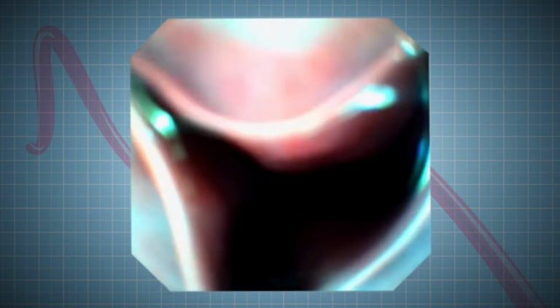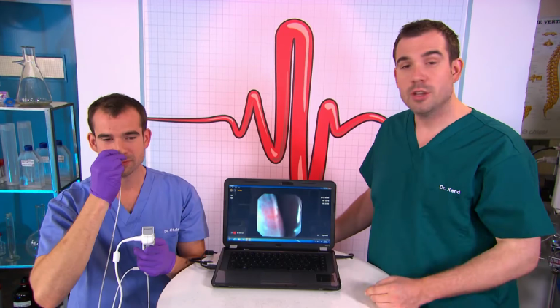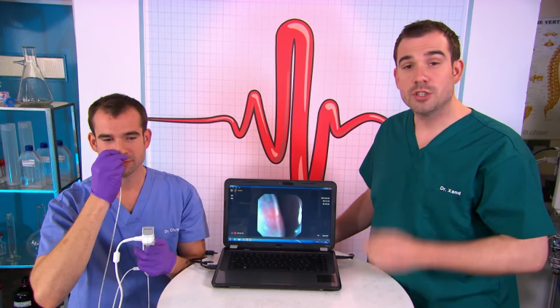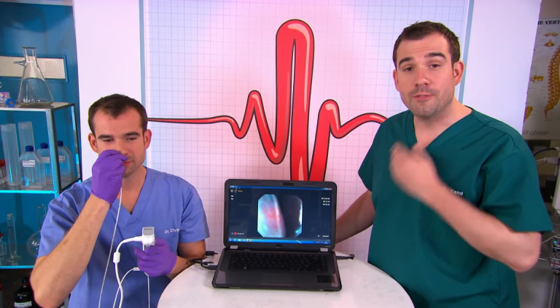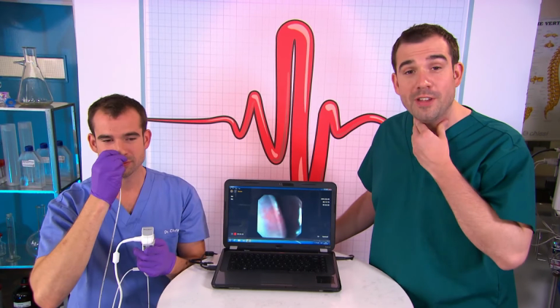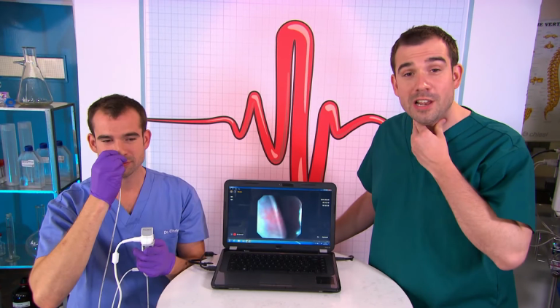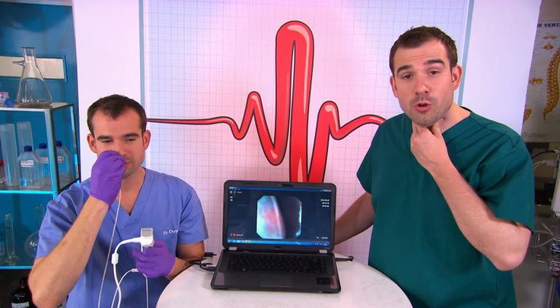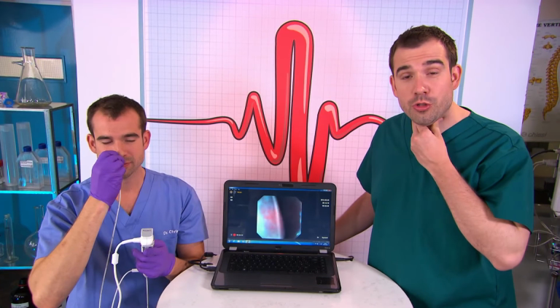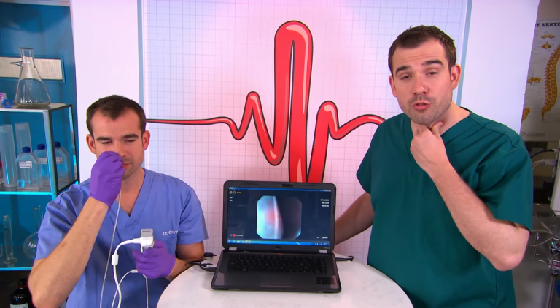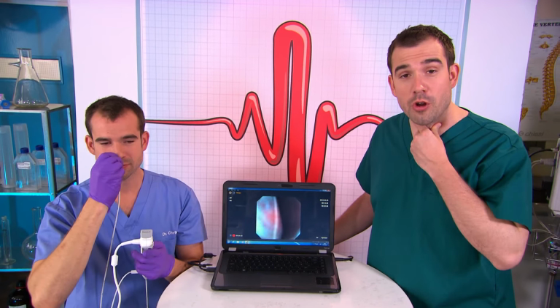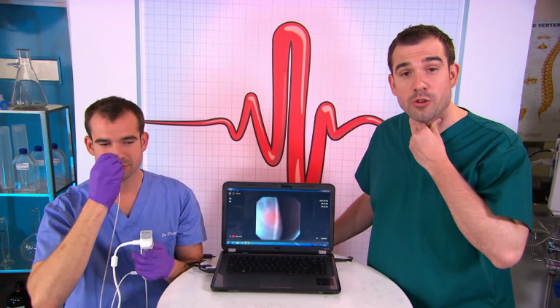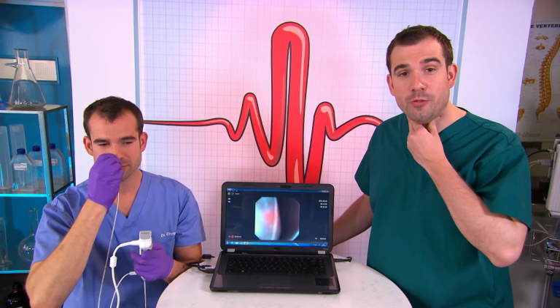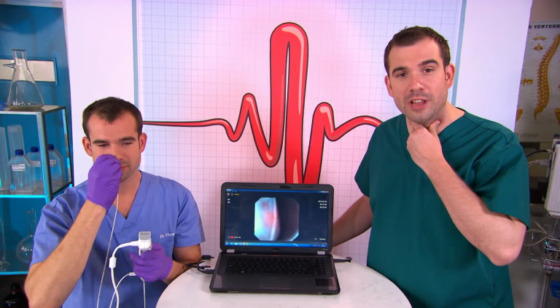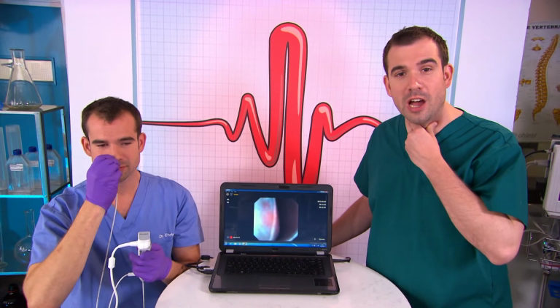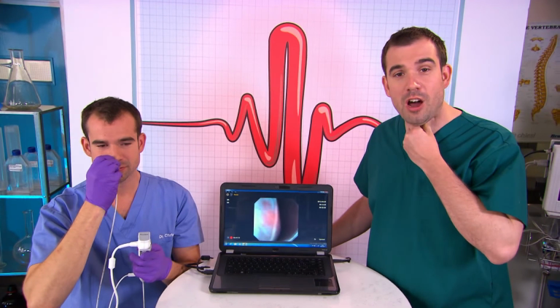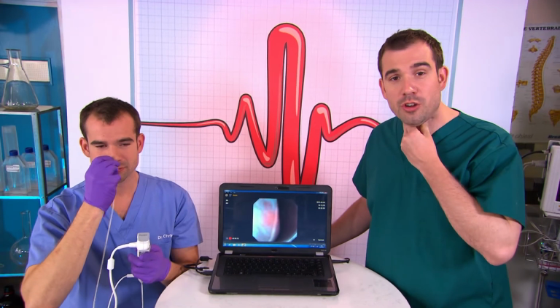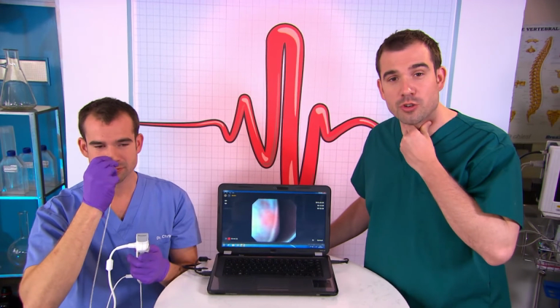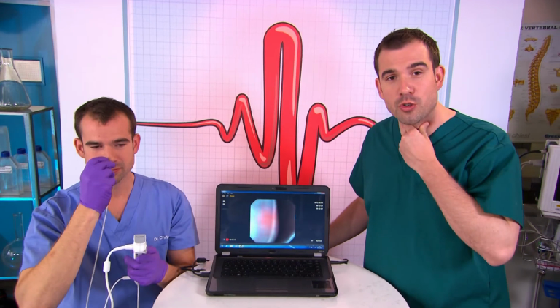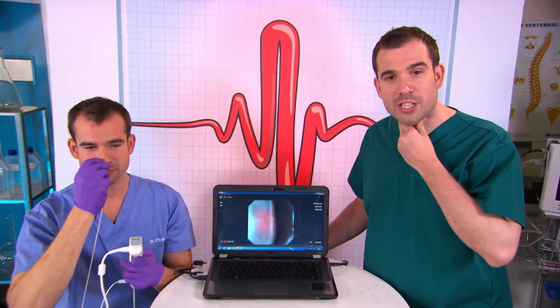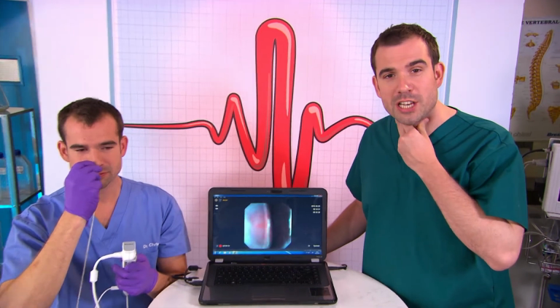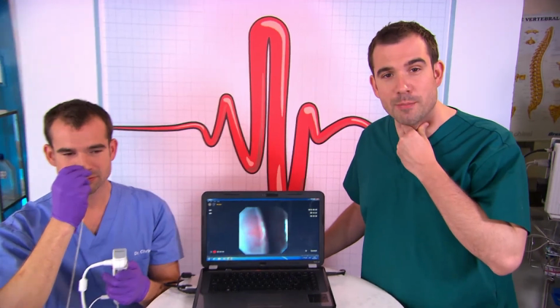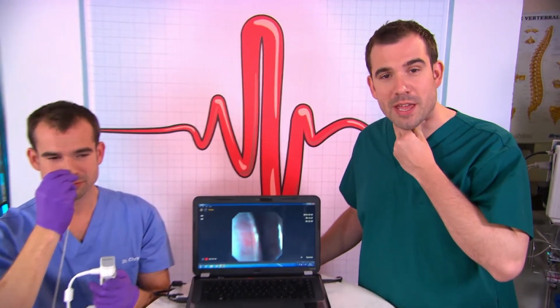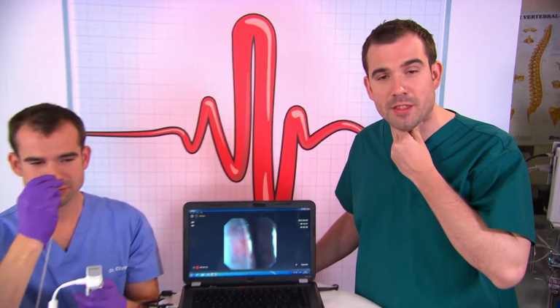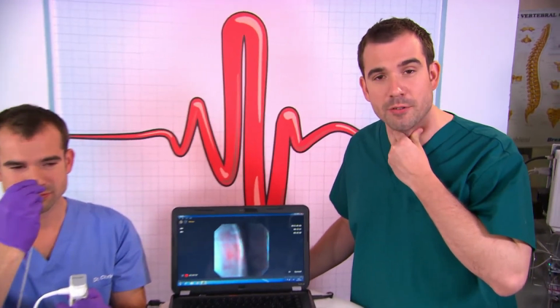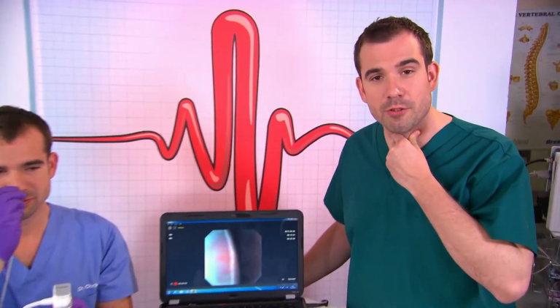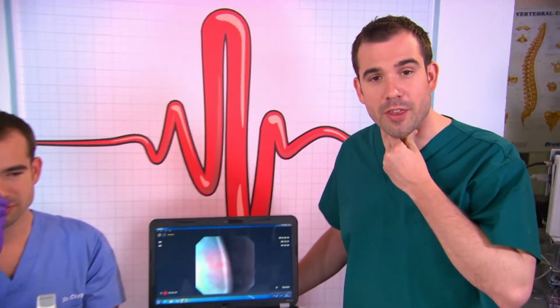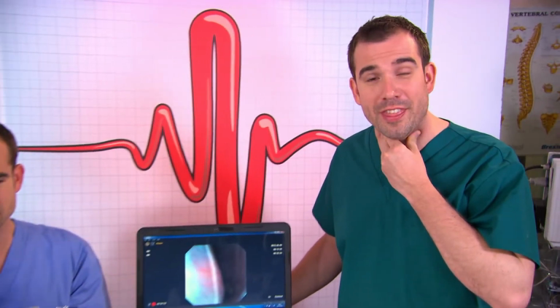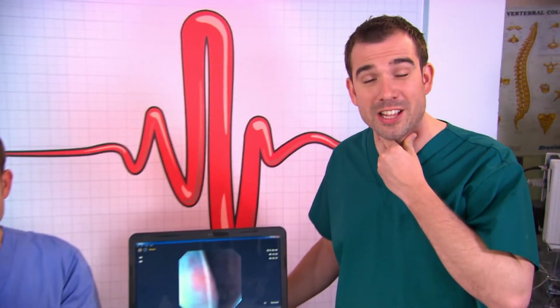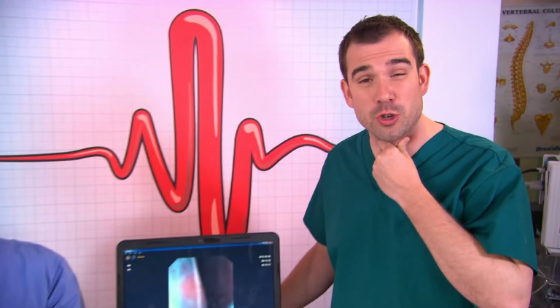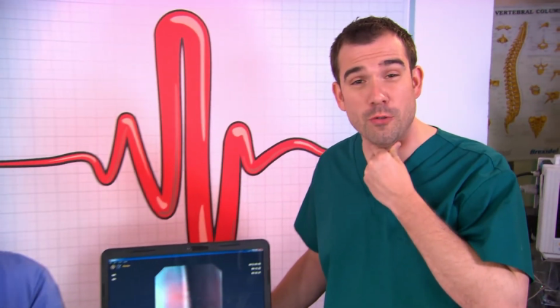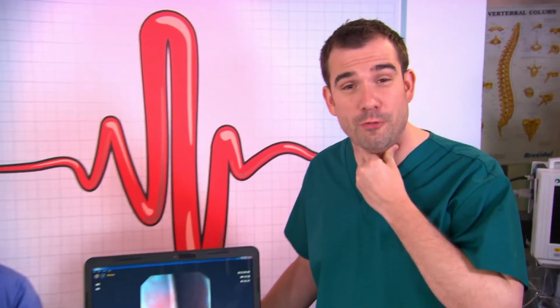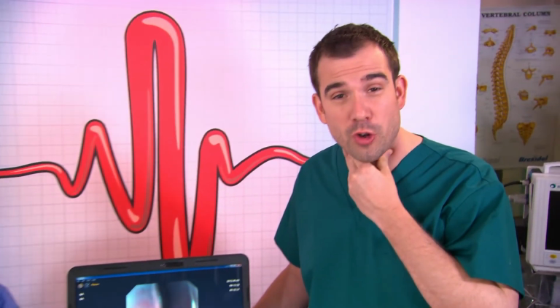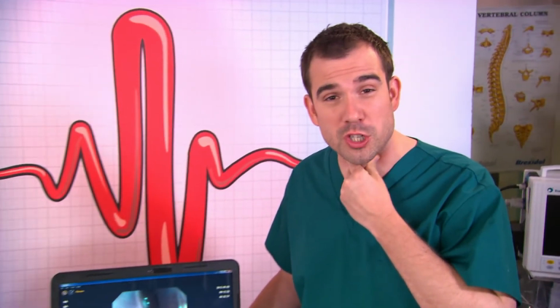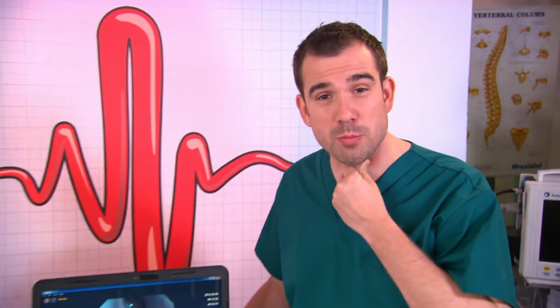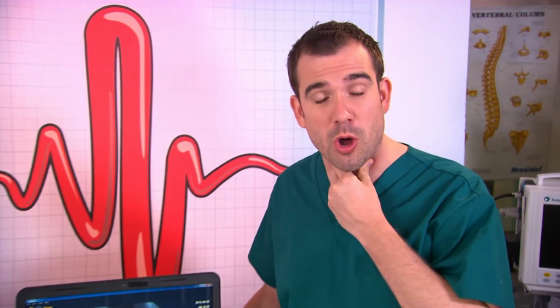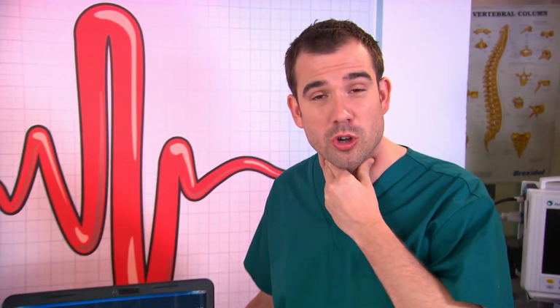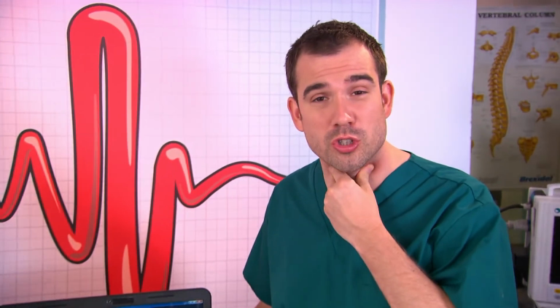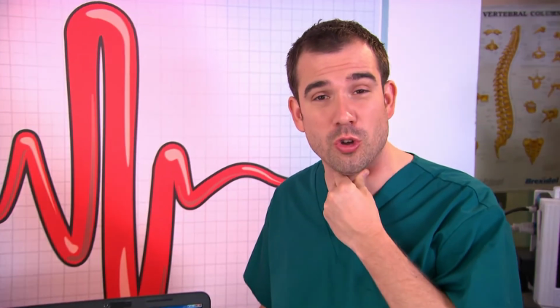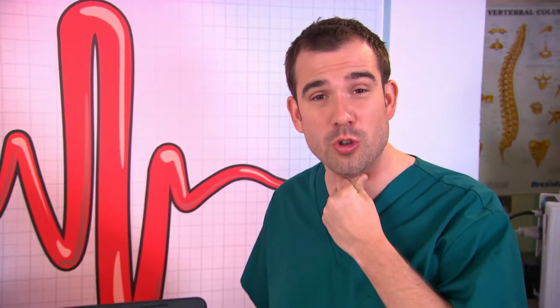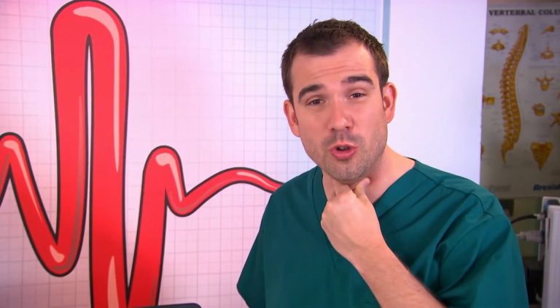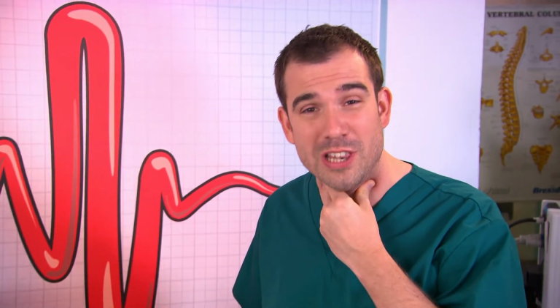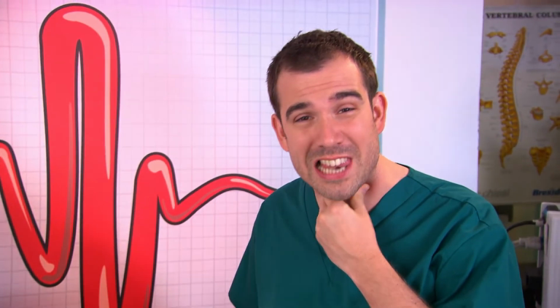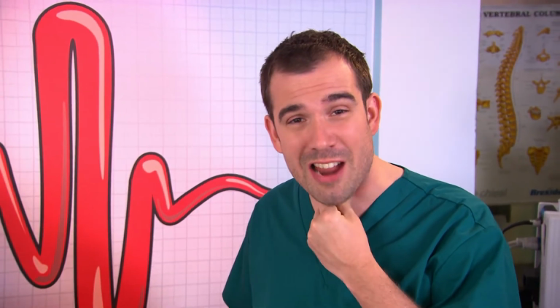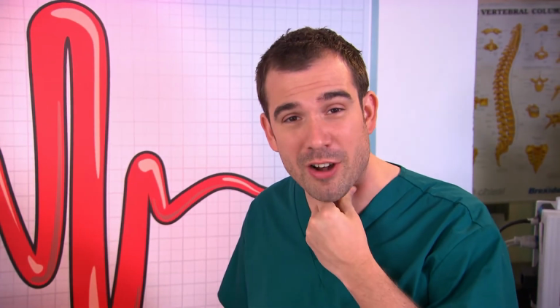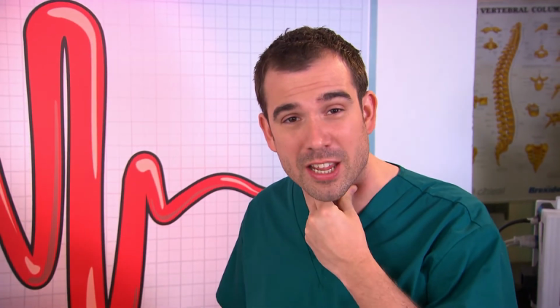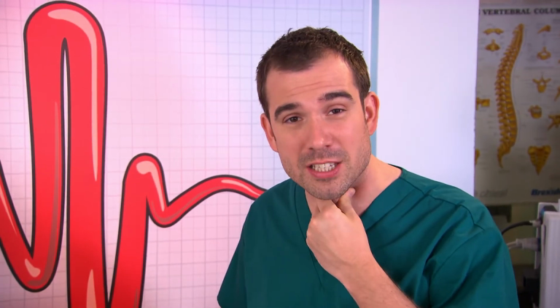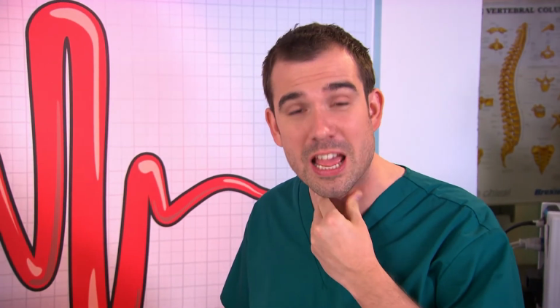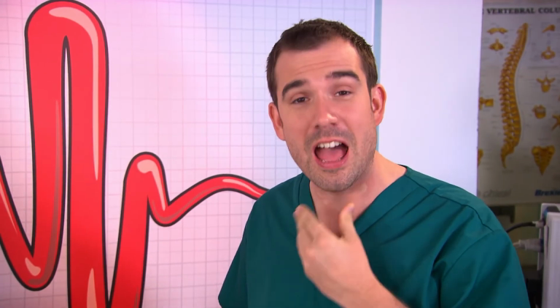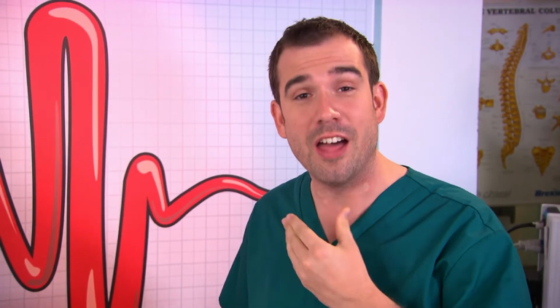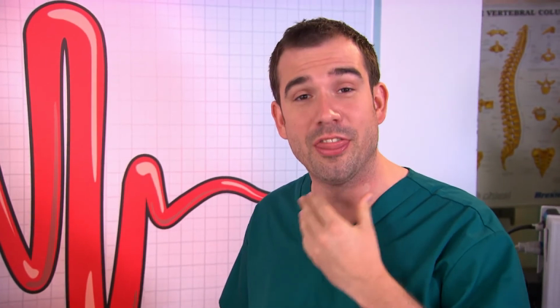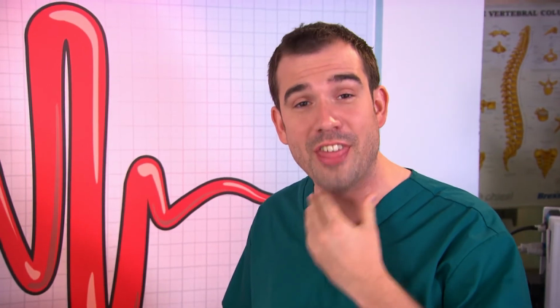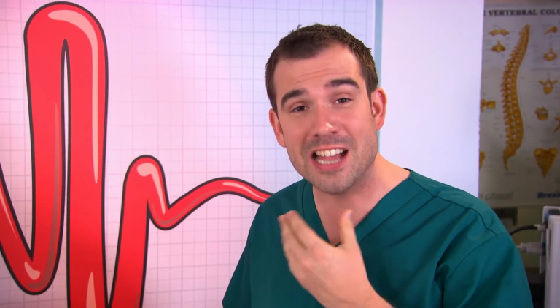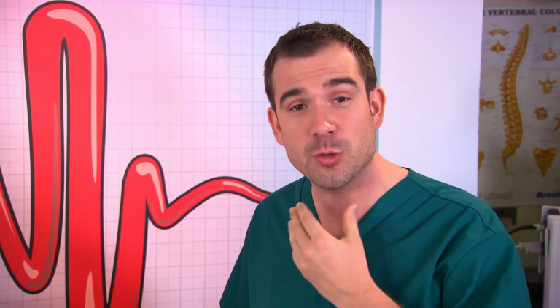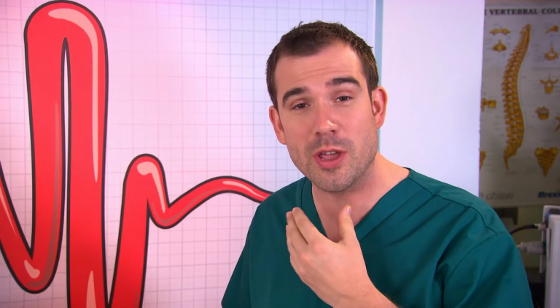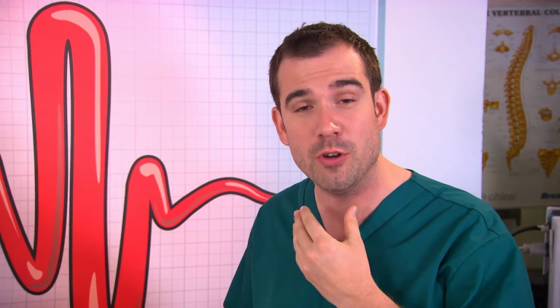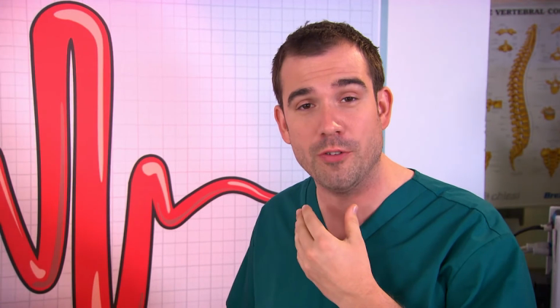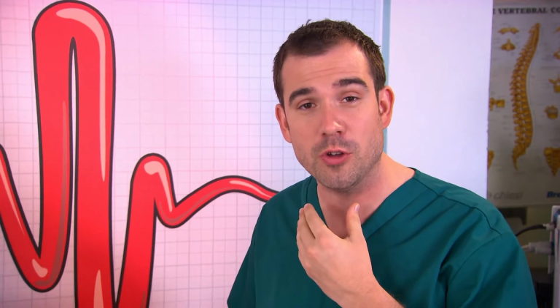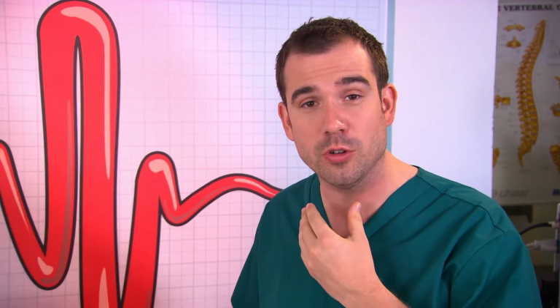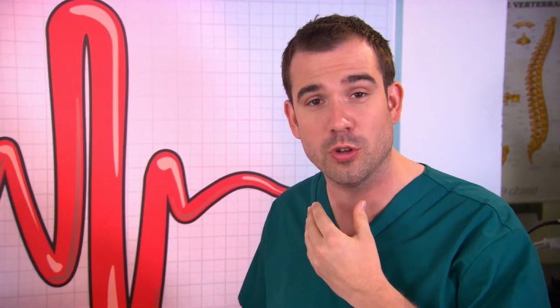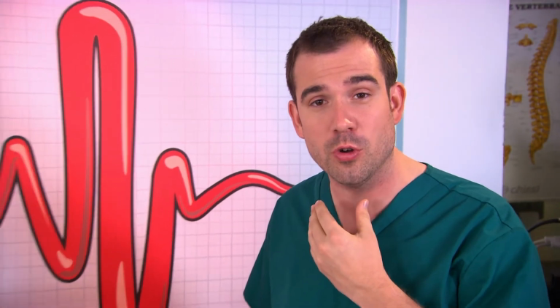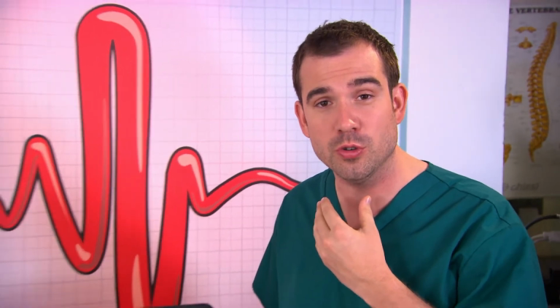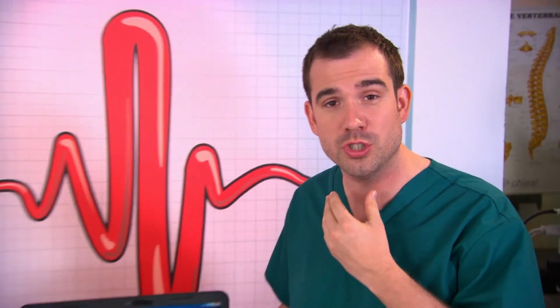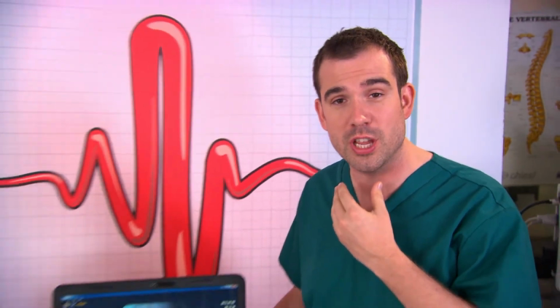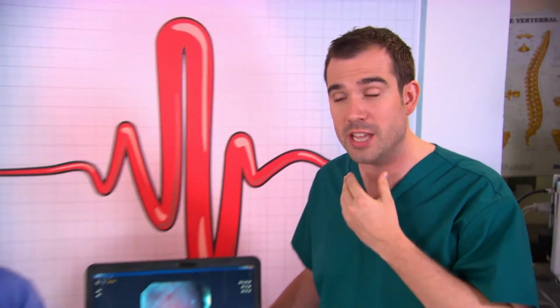So feel your throat. You'll feel a hard, gristly bit at the front. That's your voice box or your larynx, and that's where your vocal cords sit.